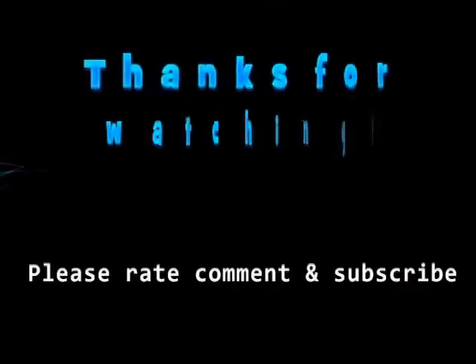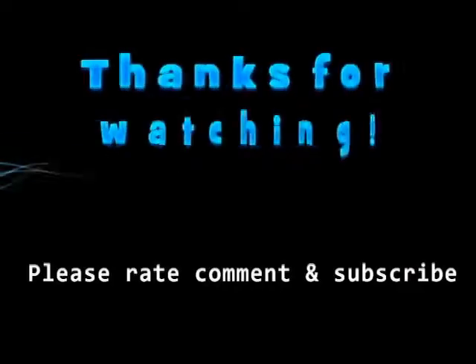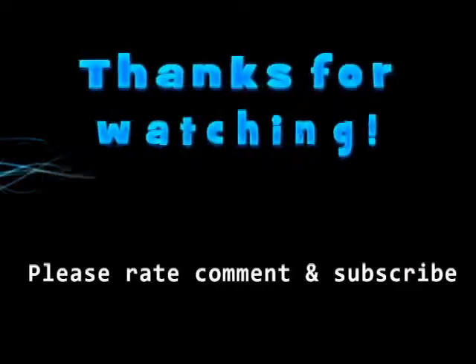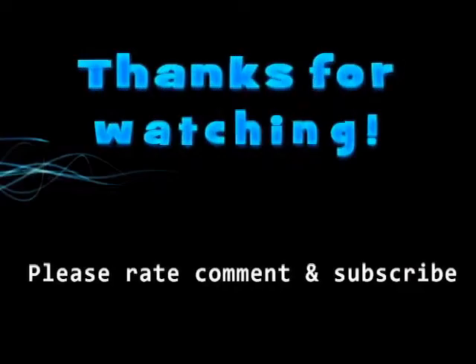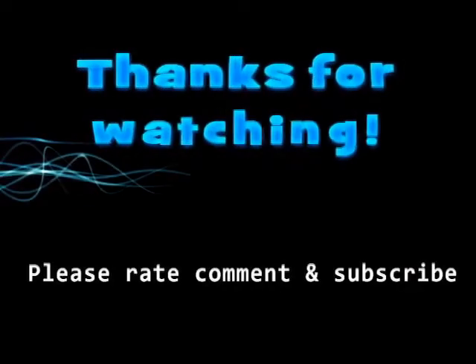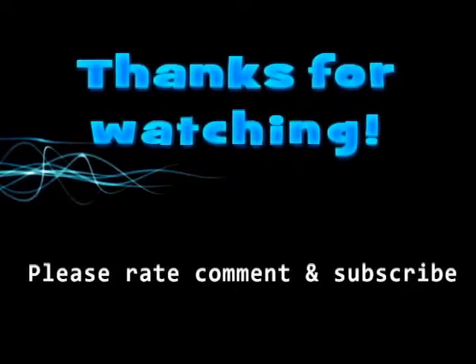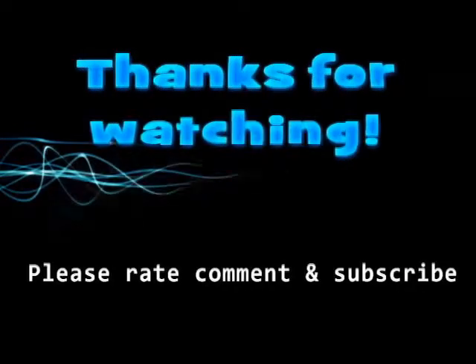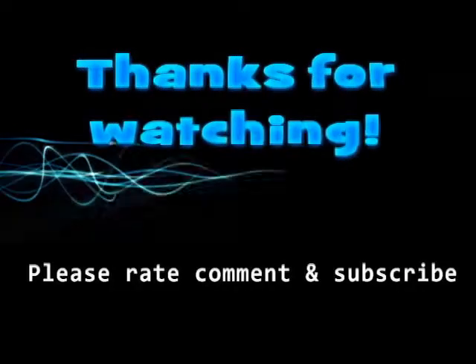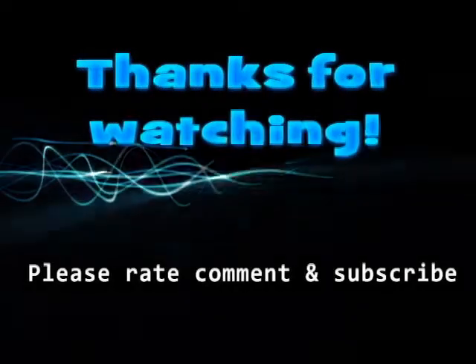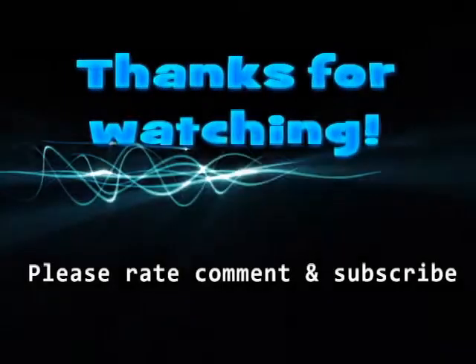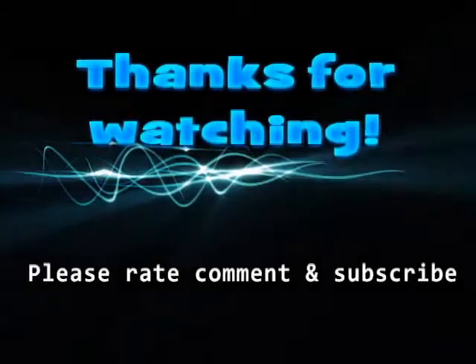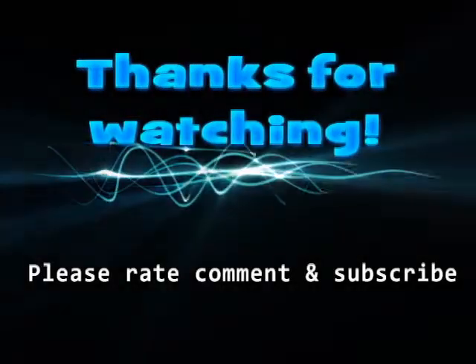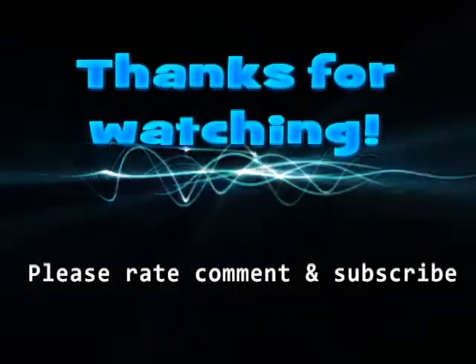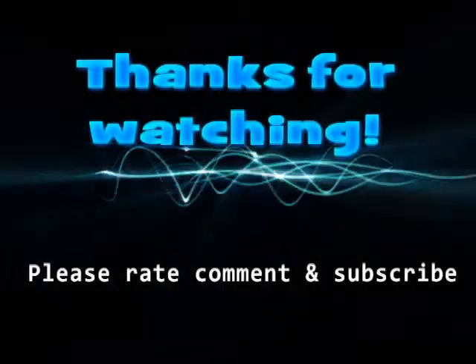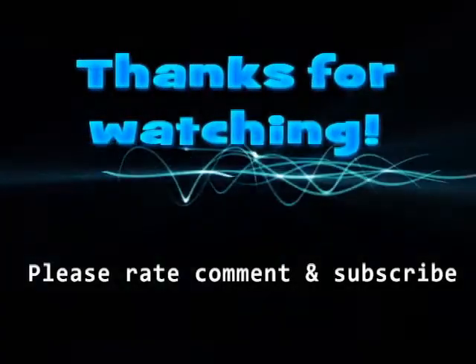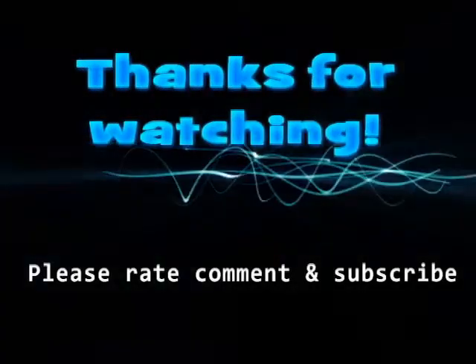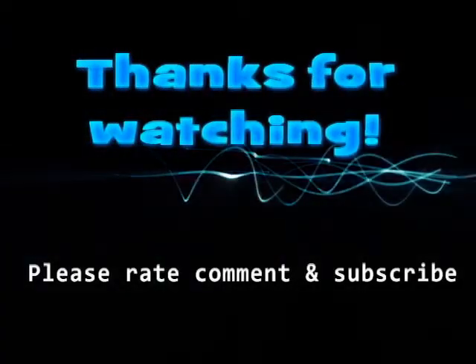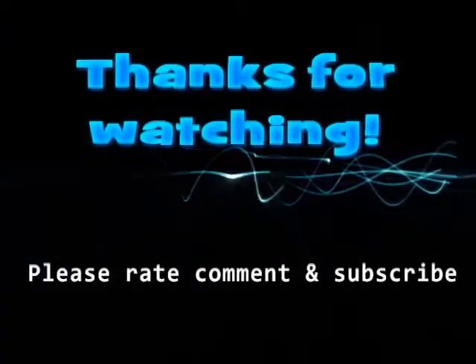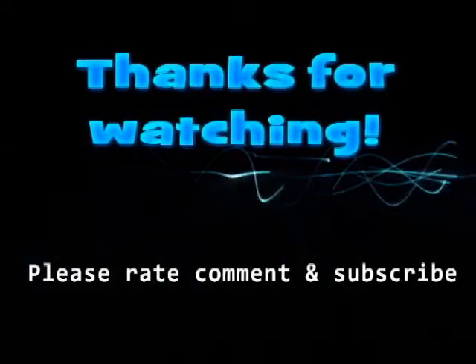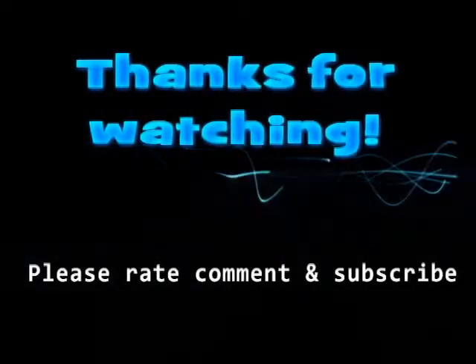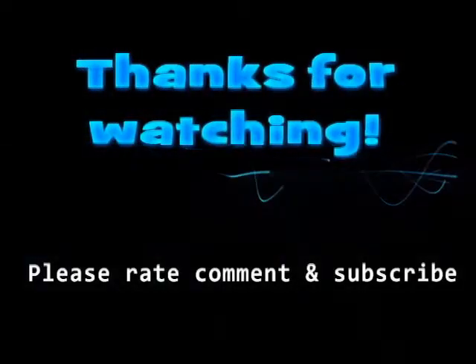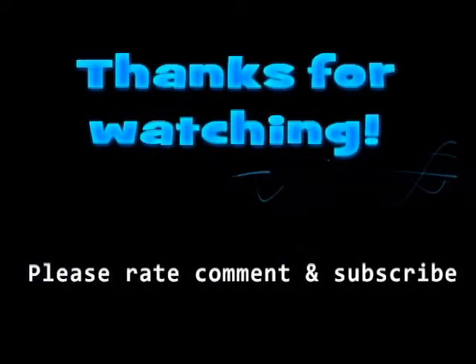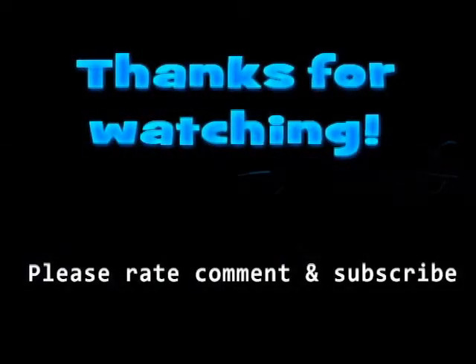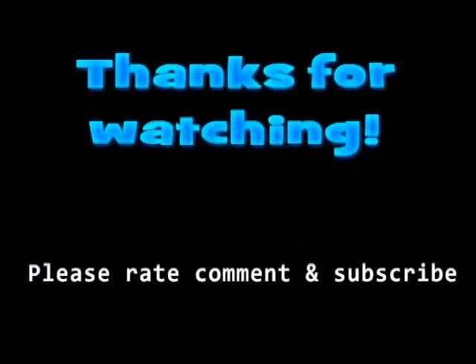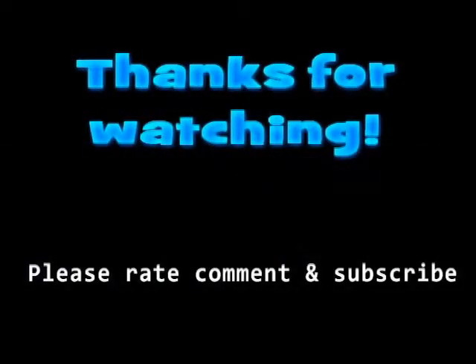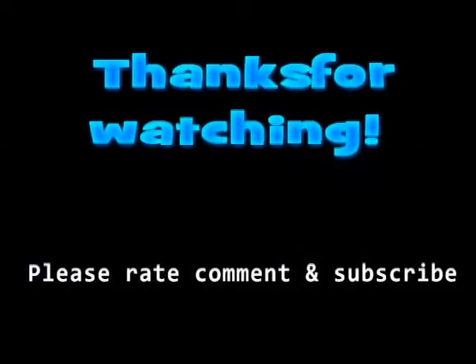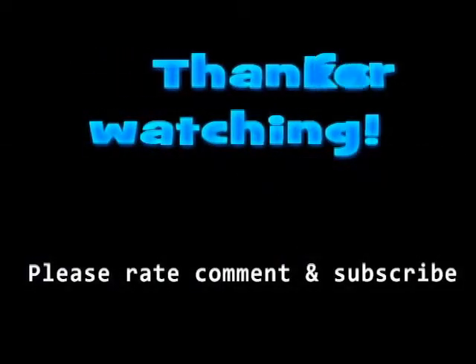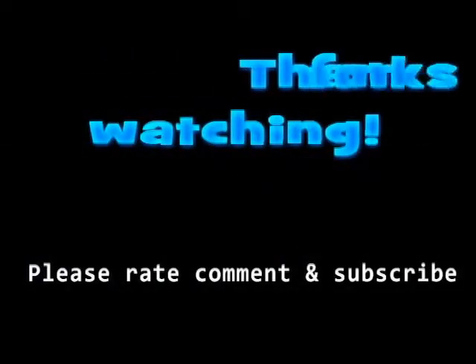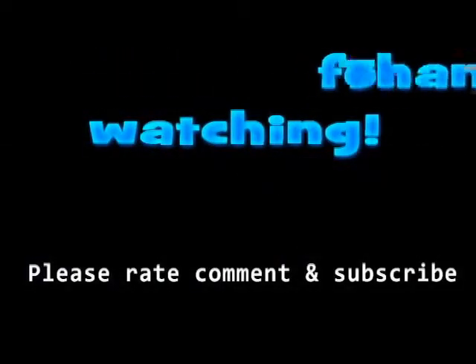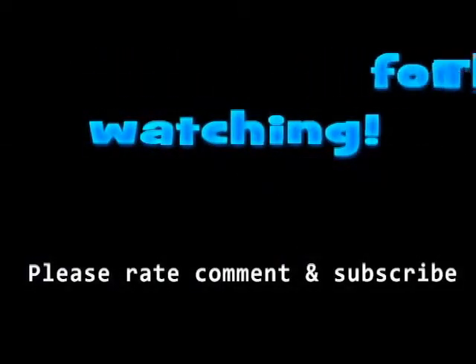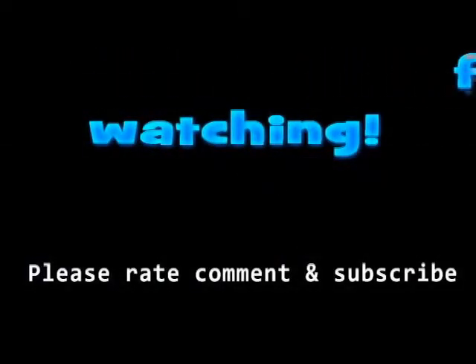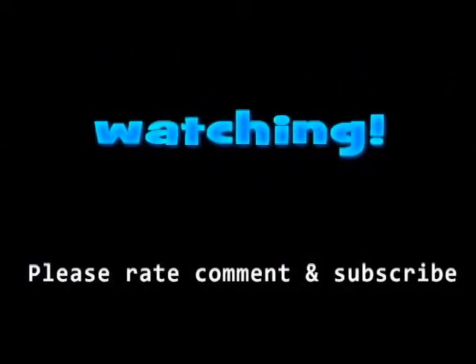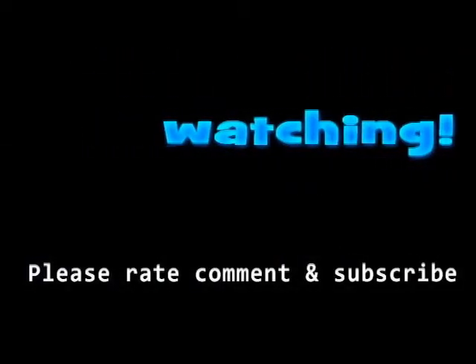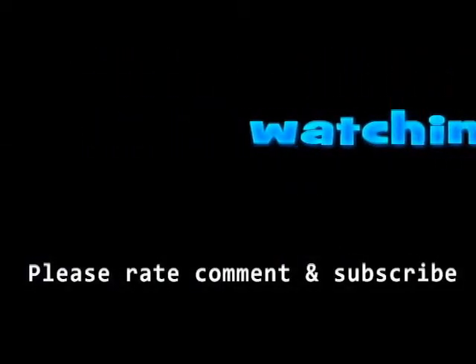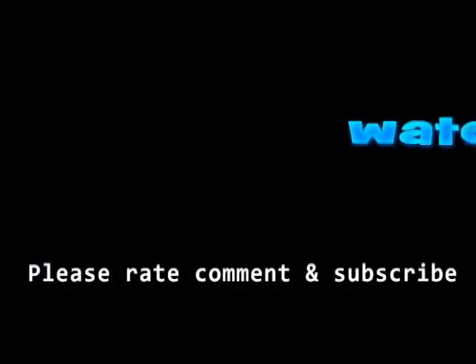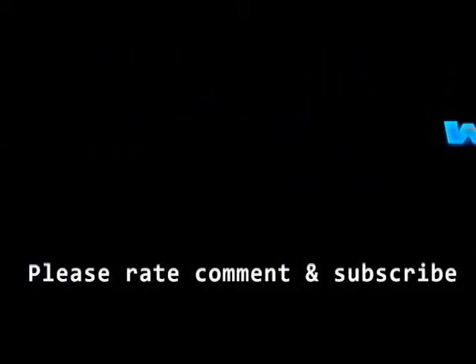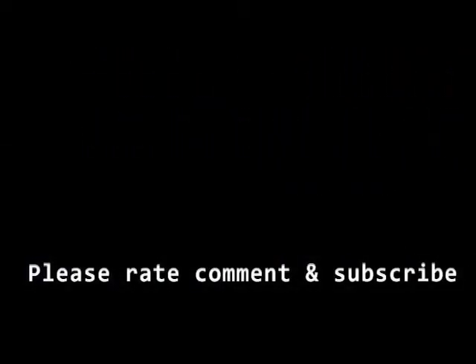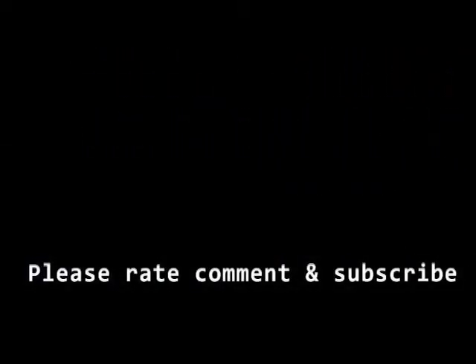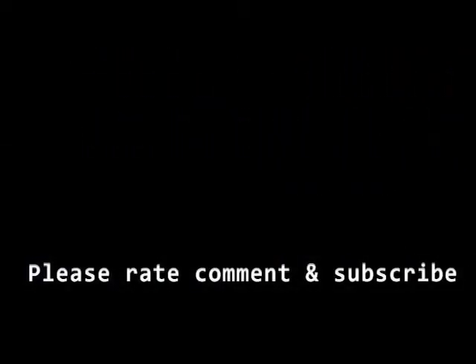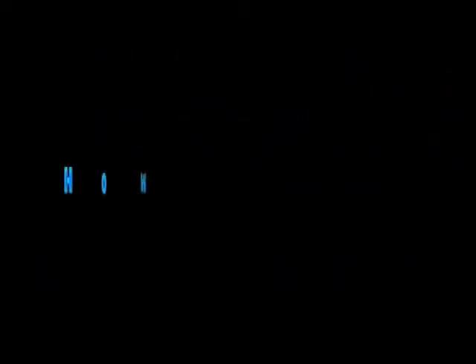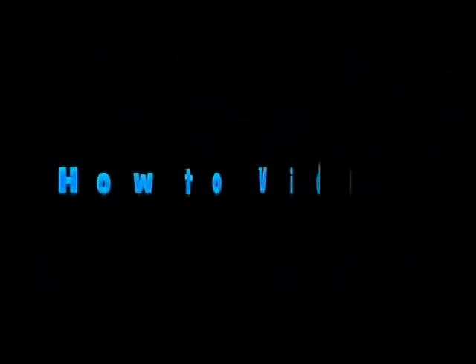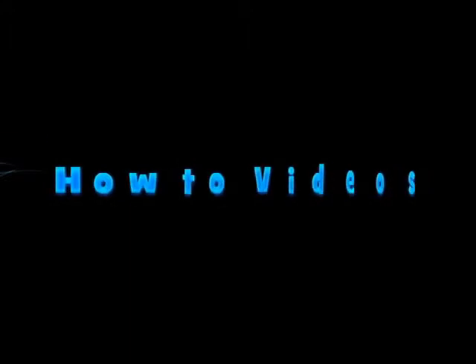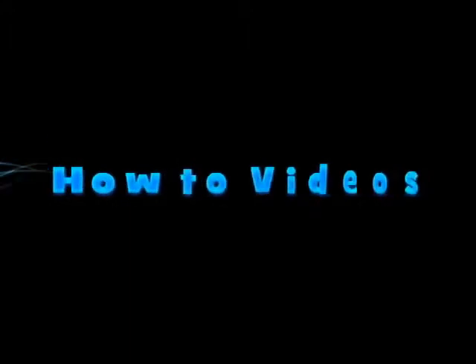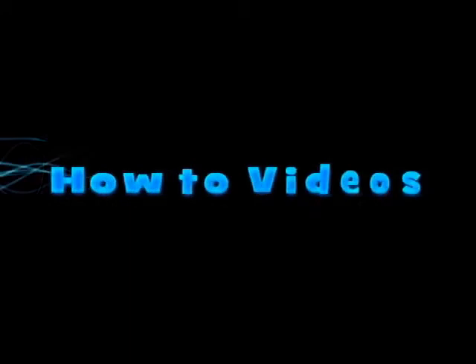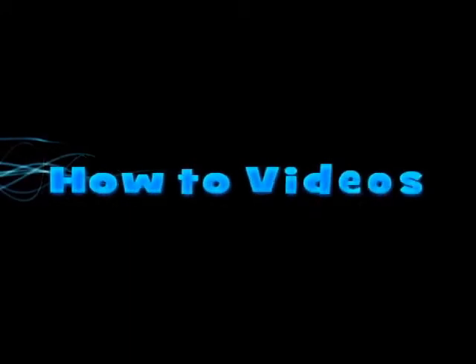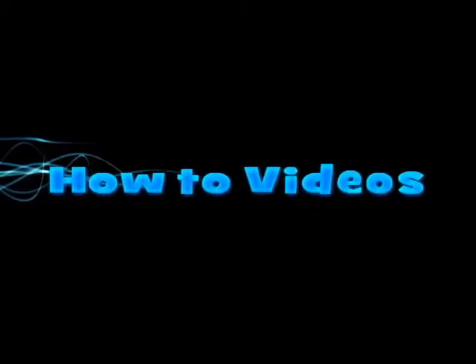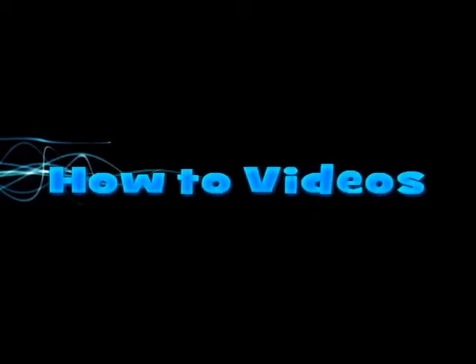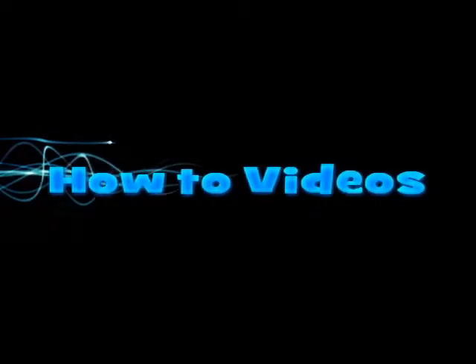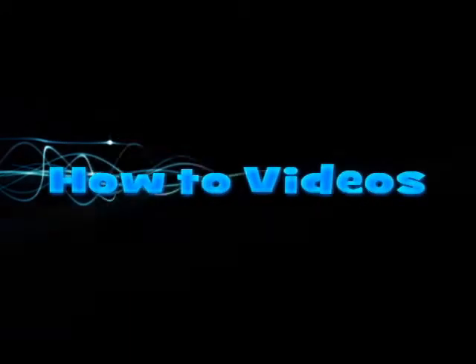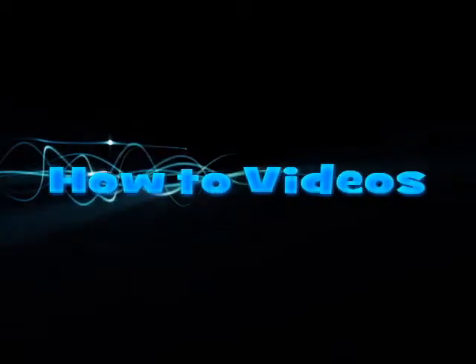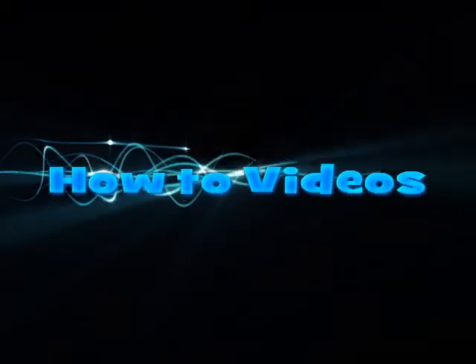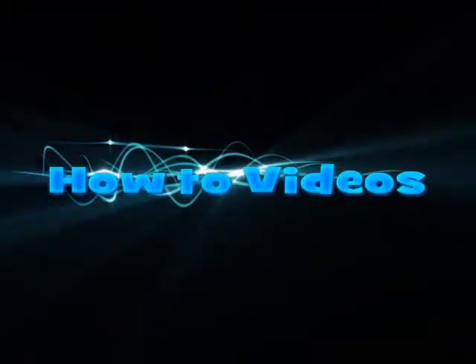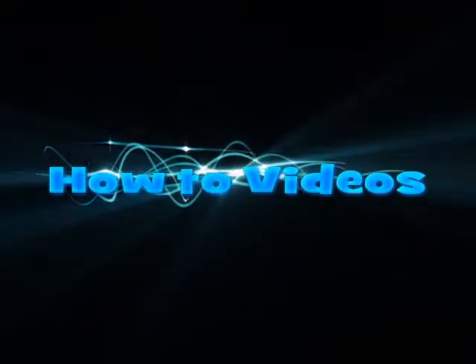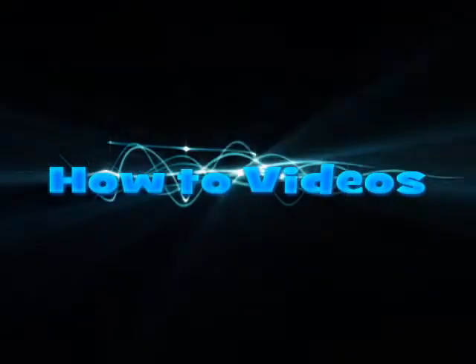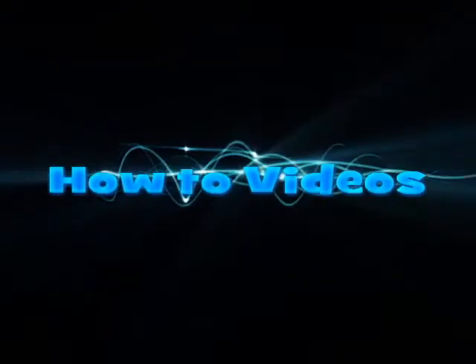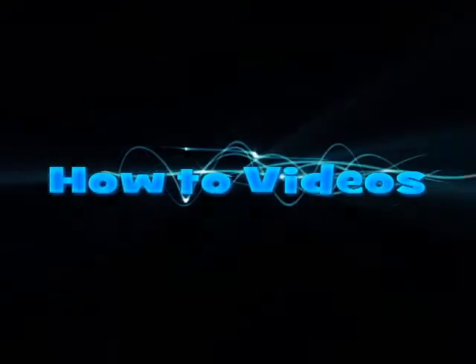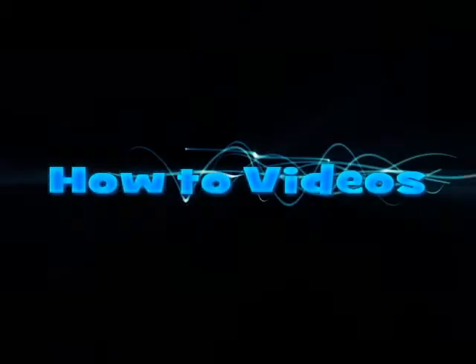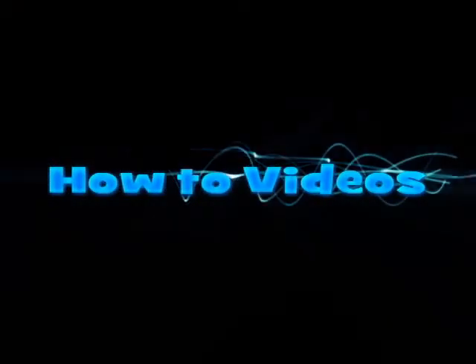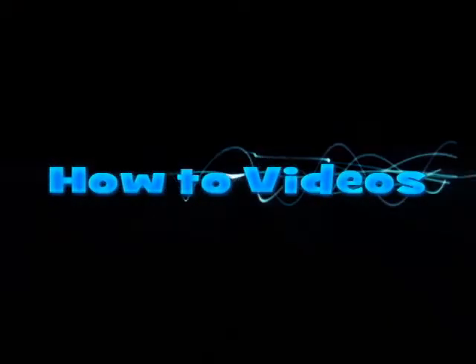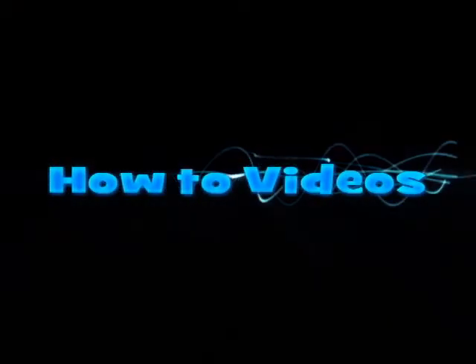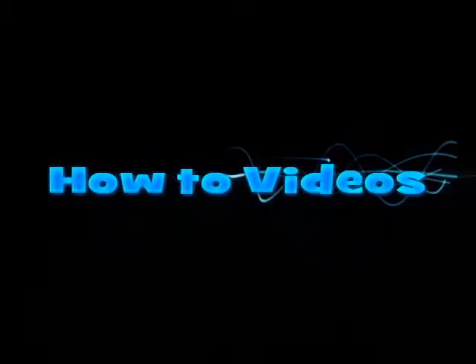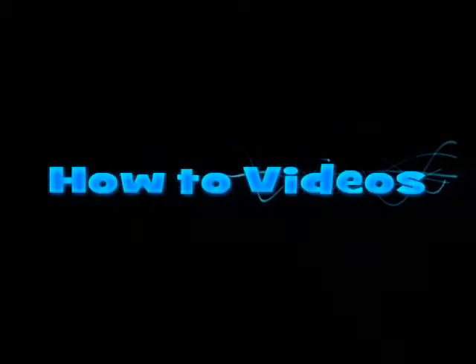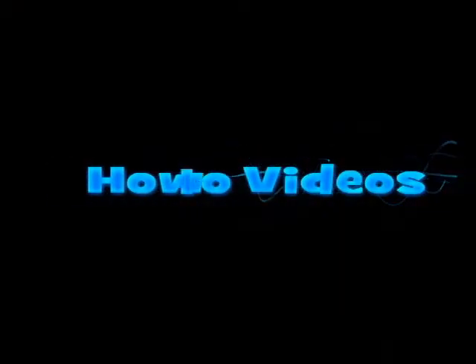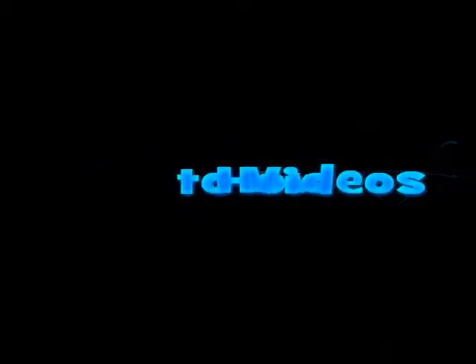Thanks for watching. Make sure to rate, comment, and subscribe, and stay tuned for more how-to videos.